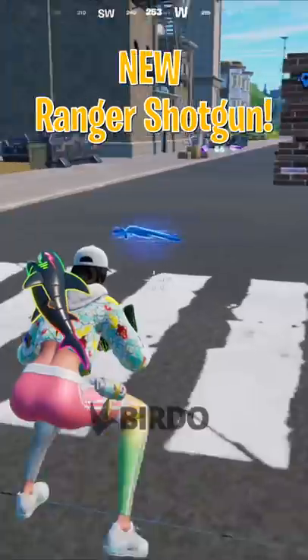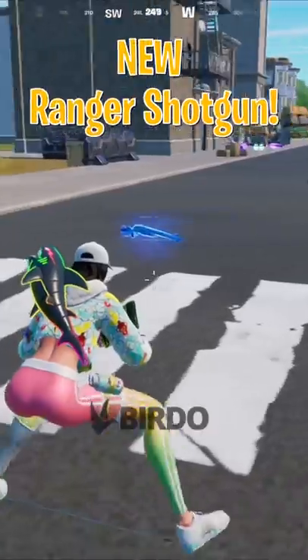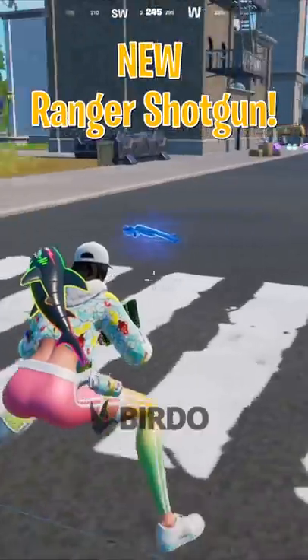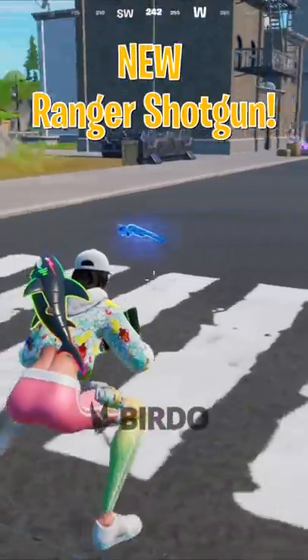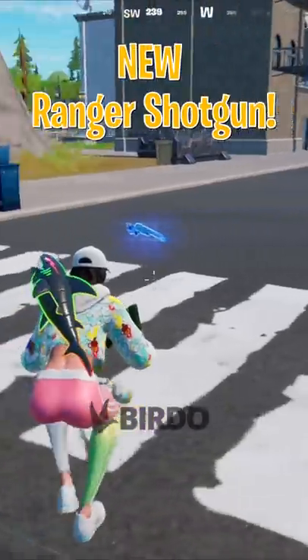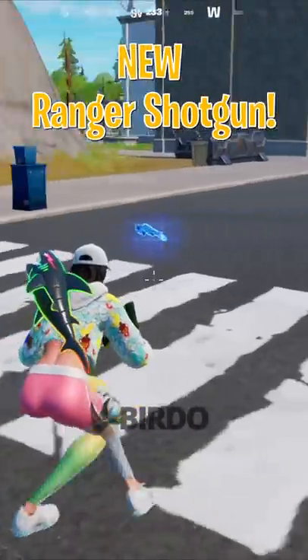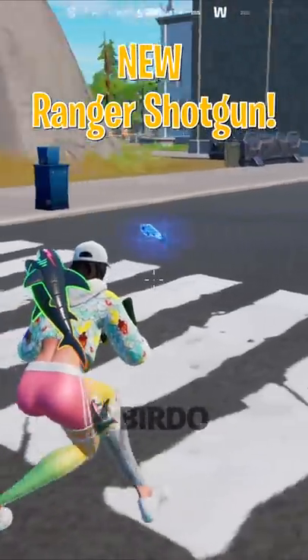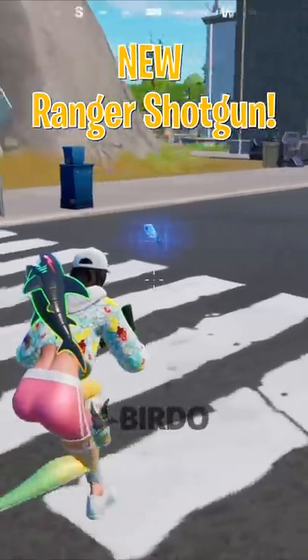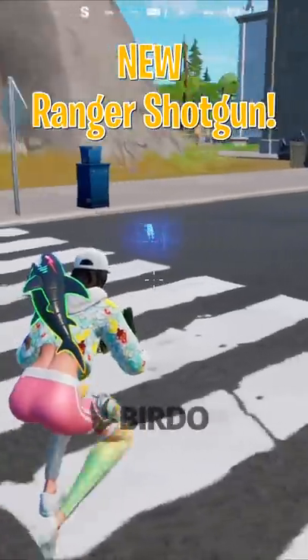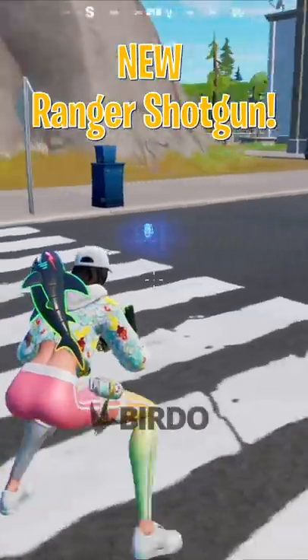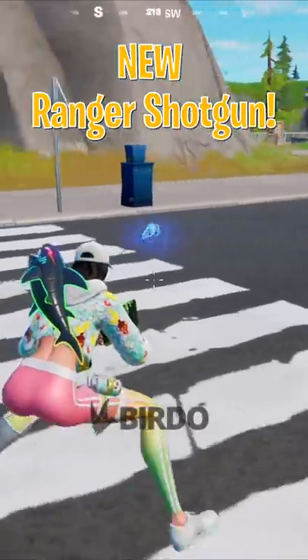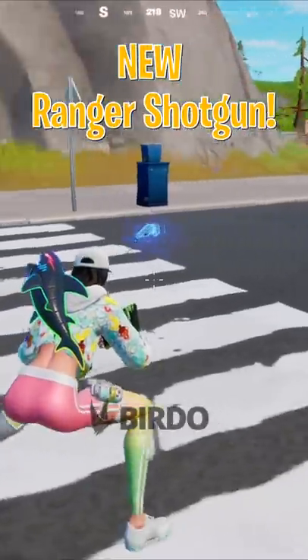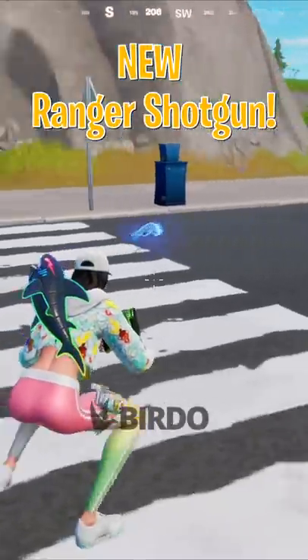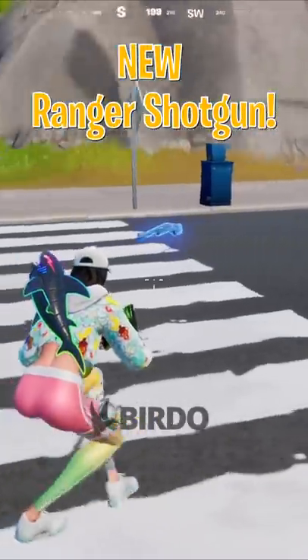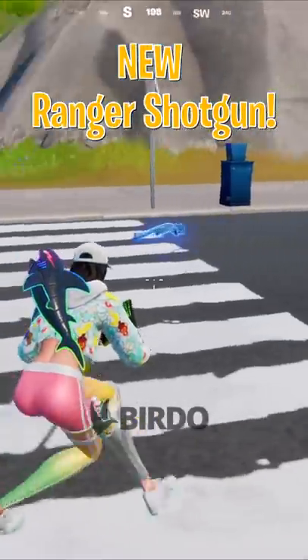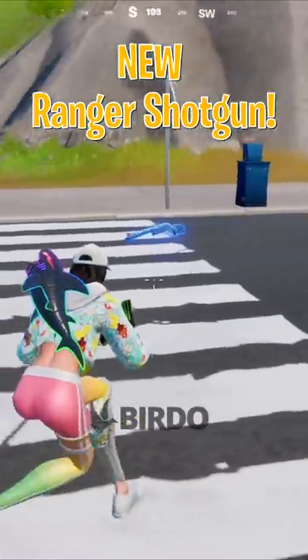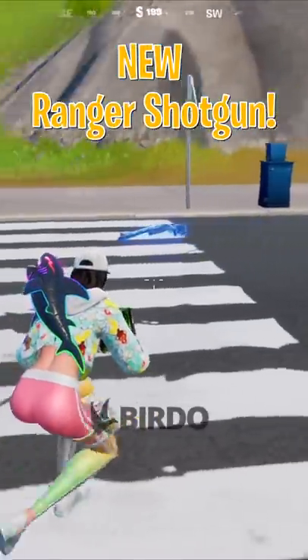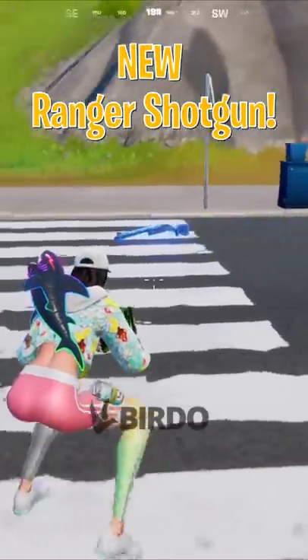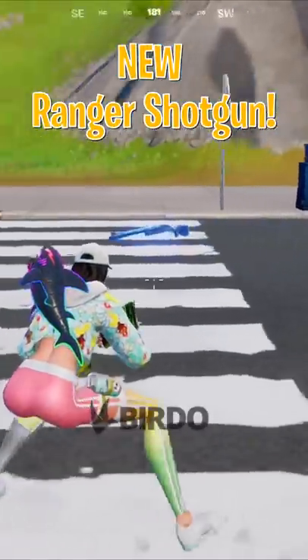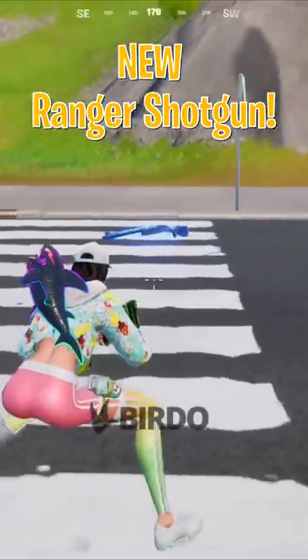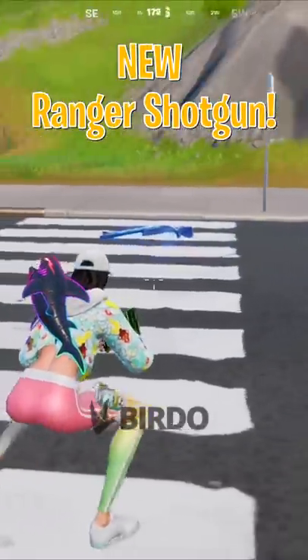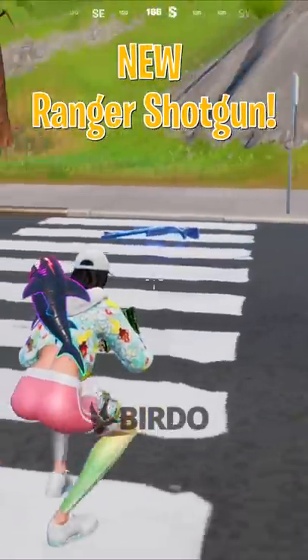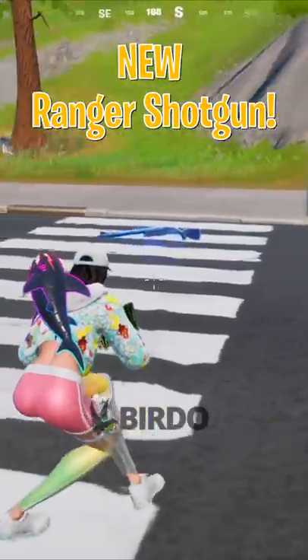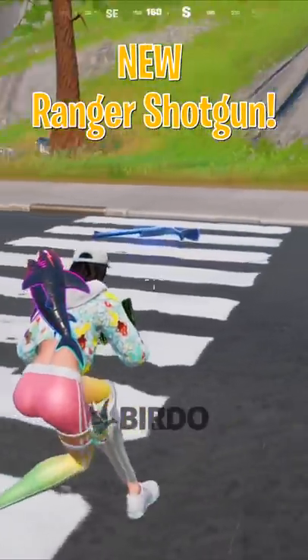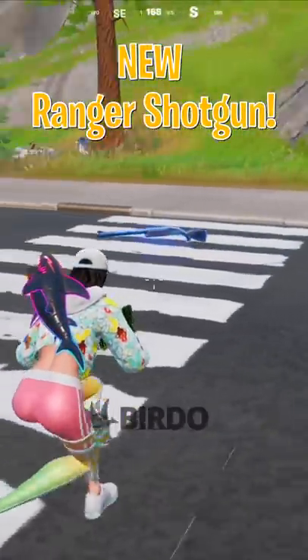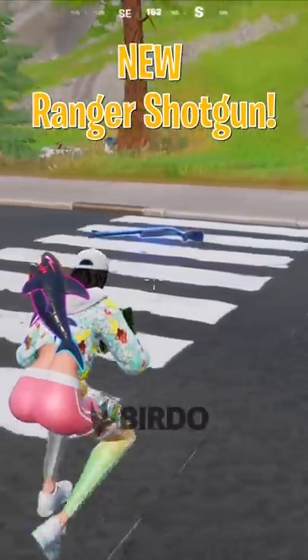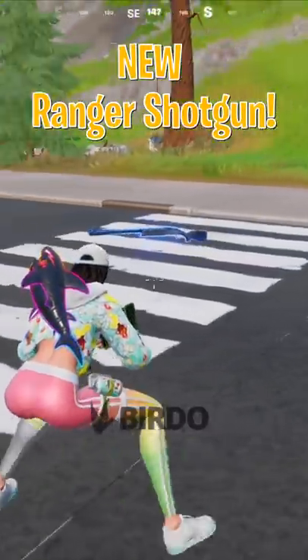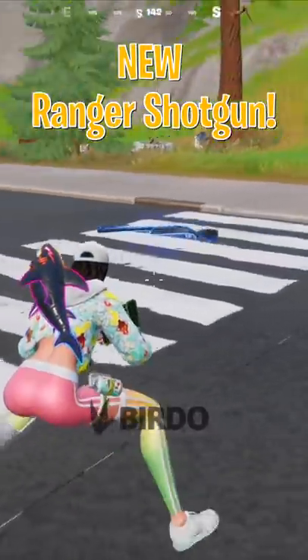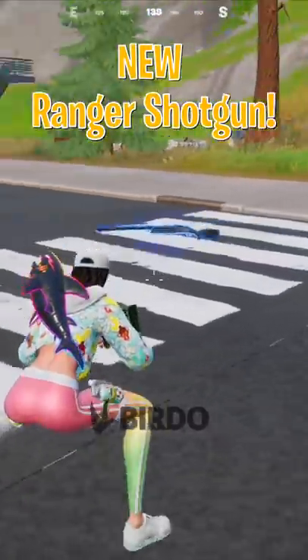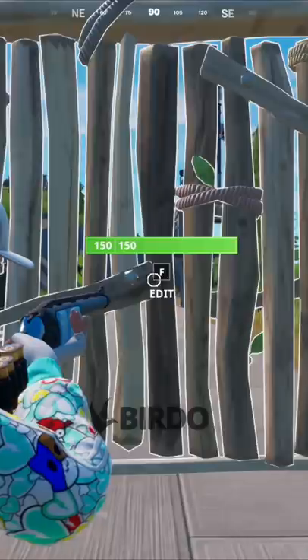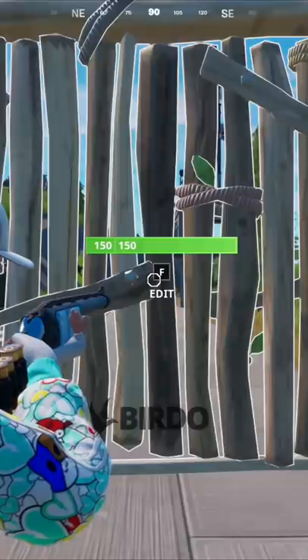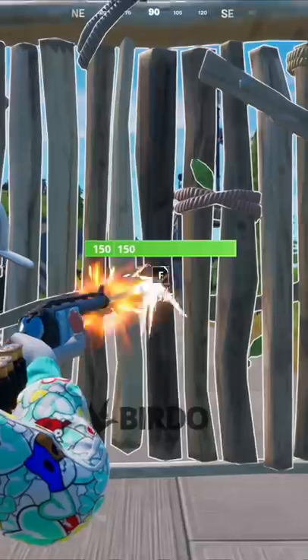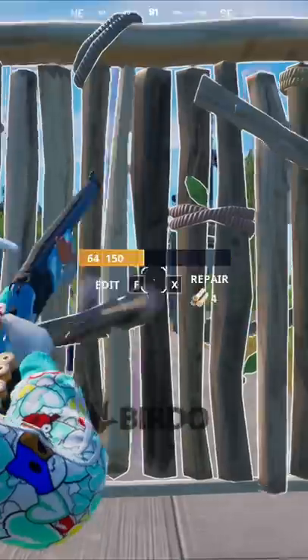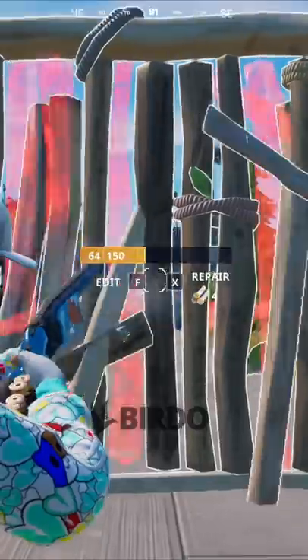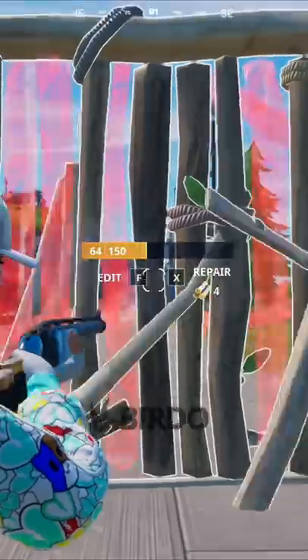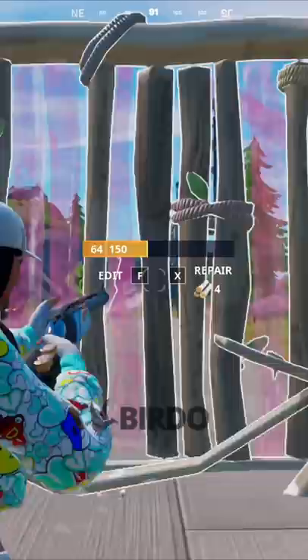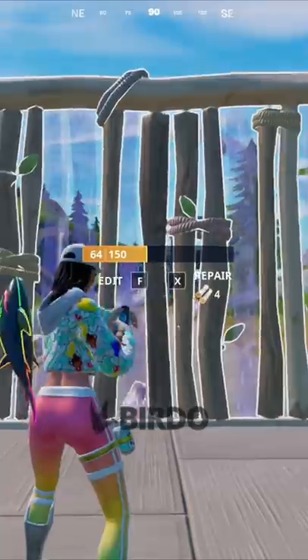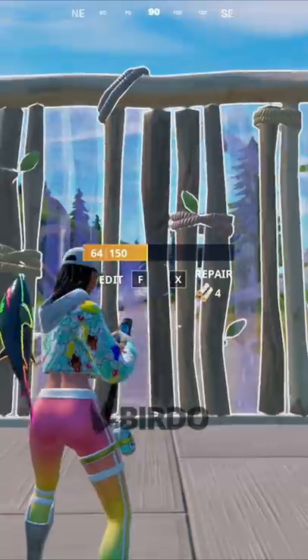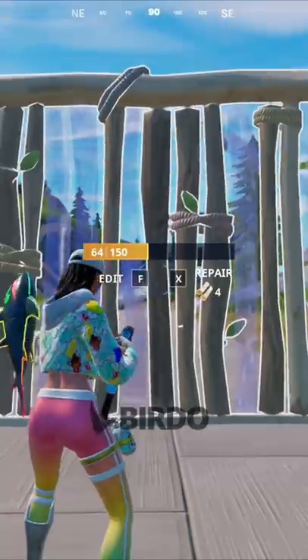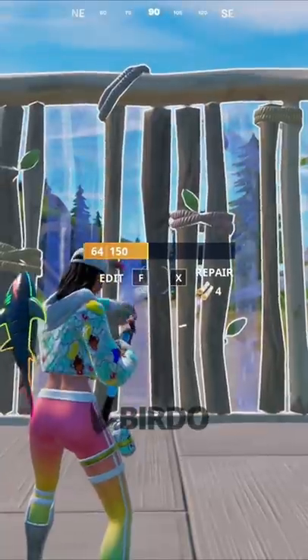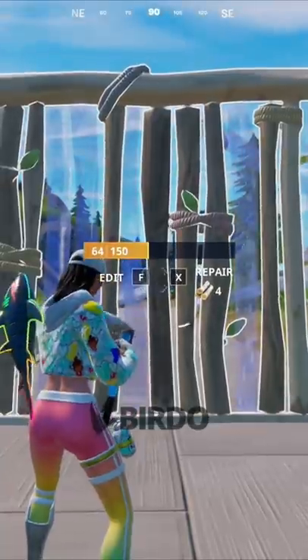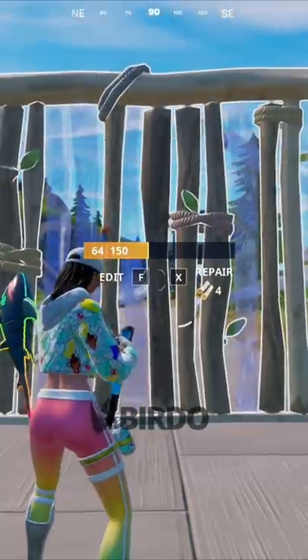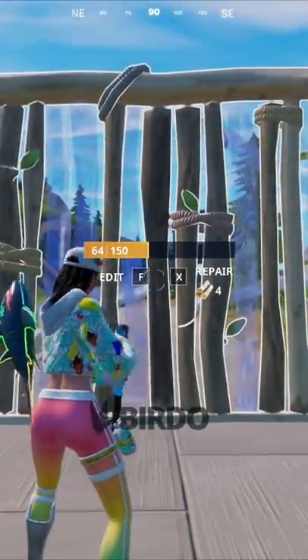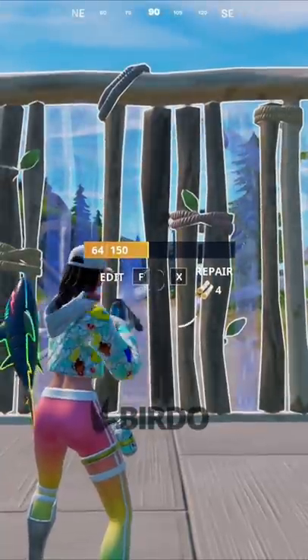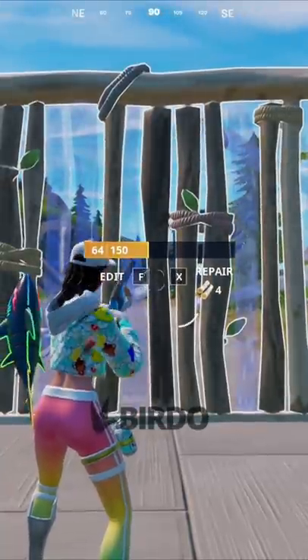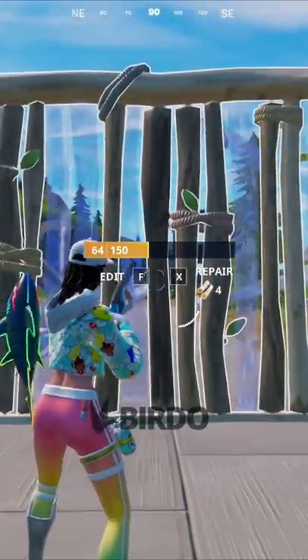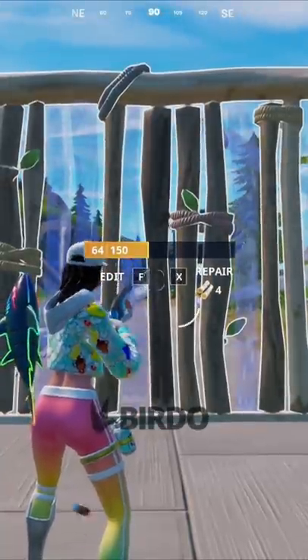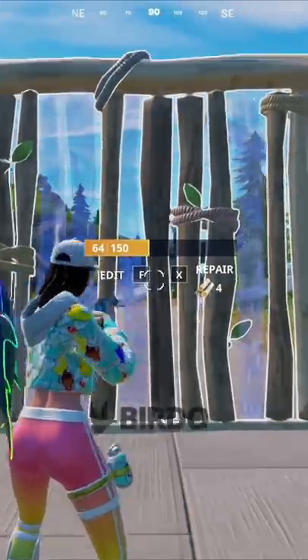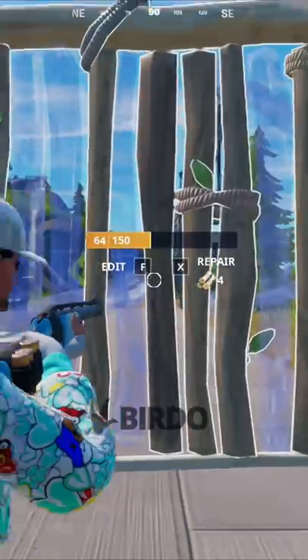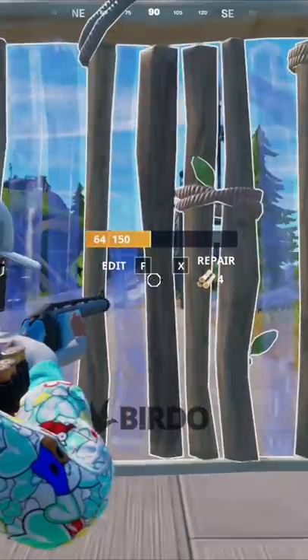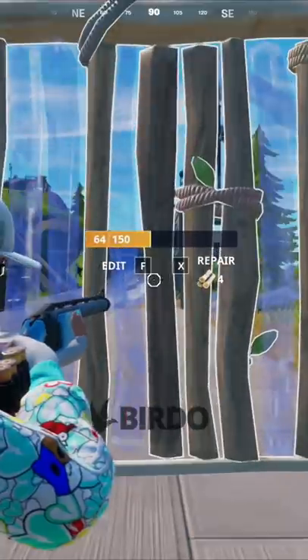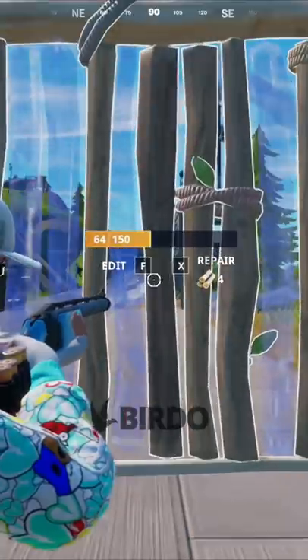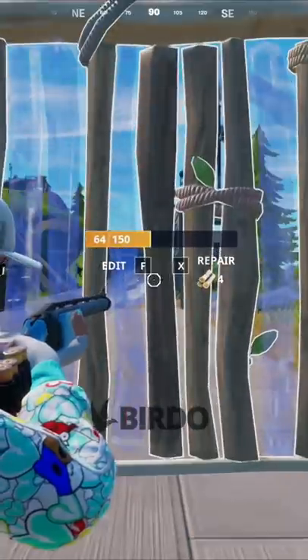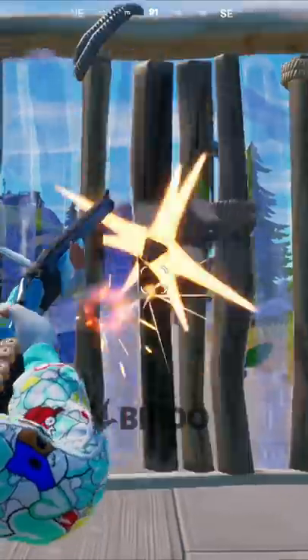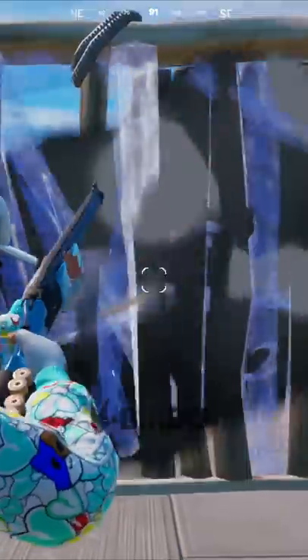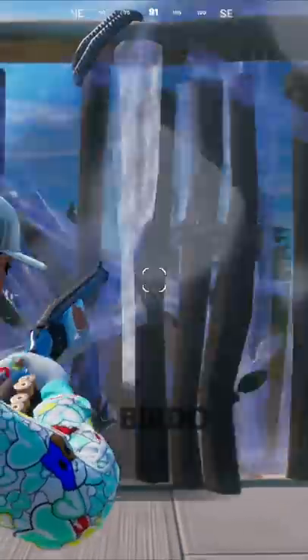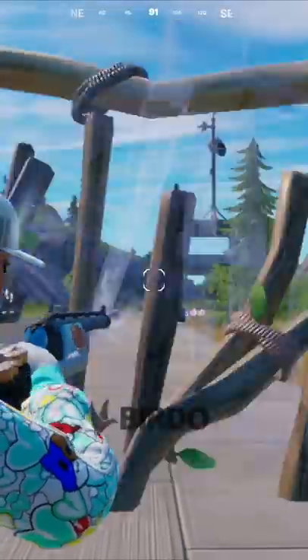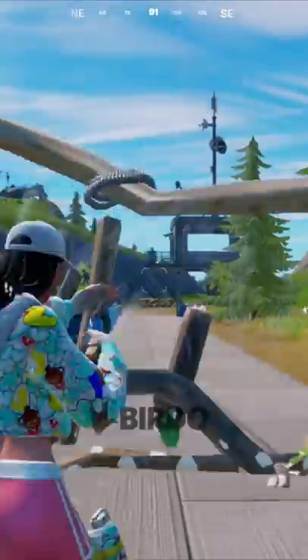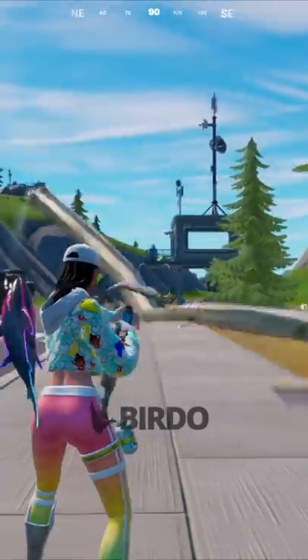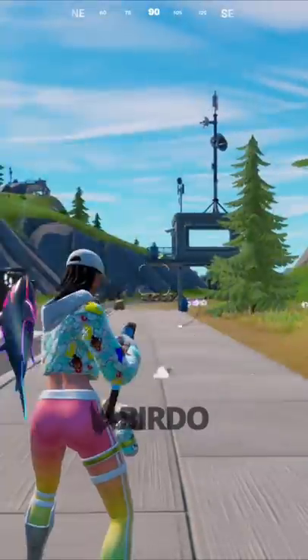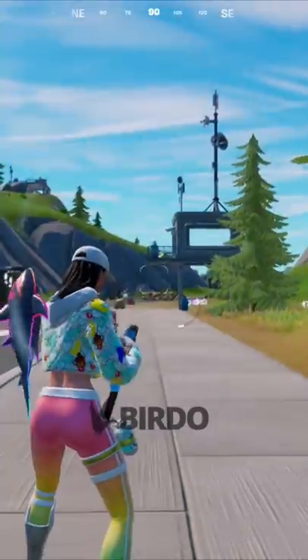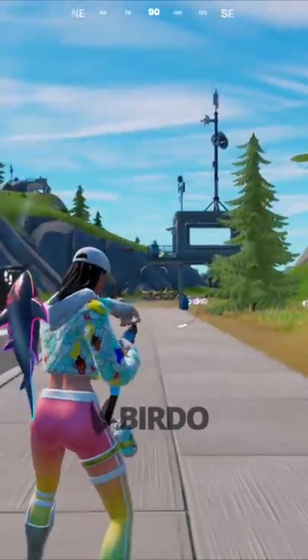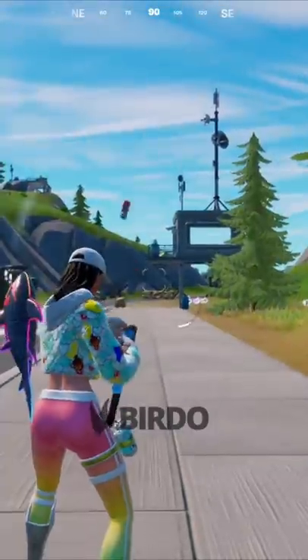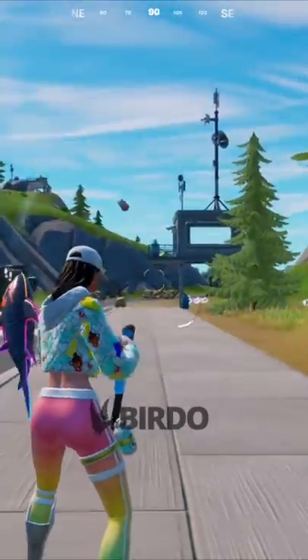The newest weapon called the Ranger Shotgun from the trailers is finally here. It's got a magazine size of 1 and does higher damage to players at range than most shotguns.